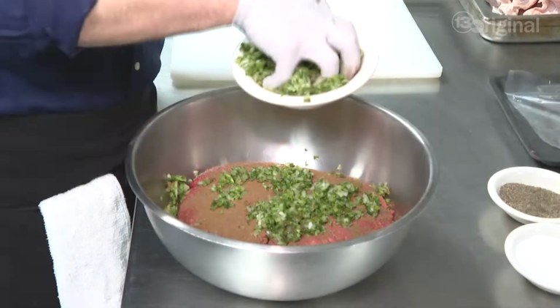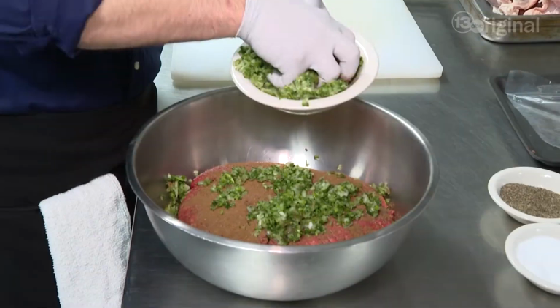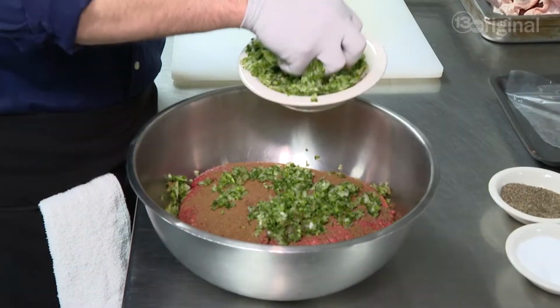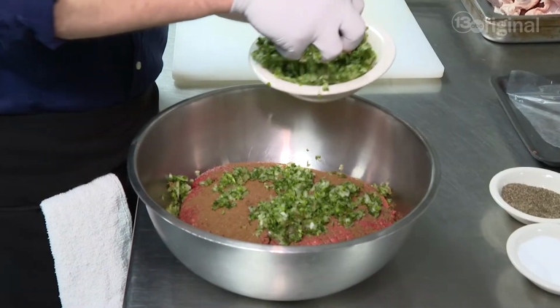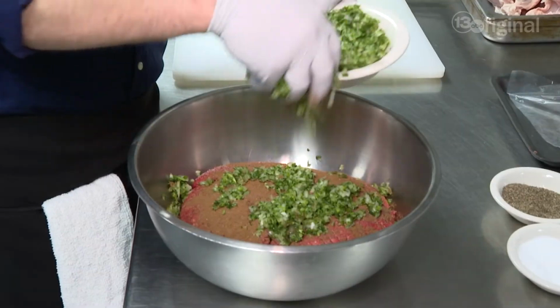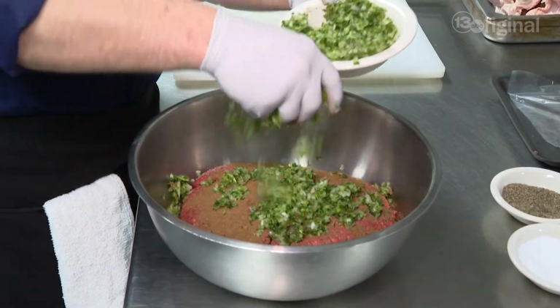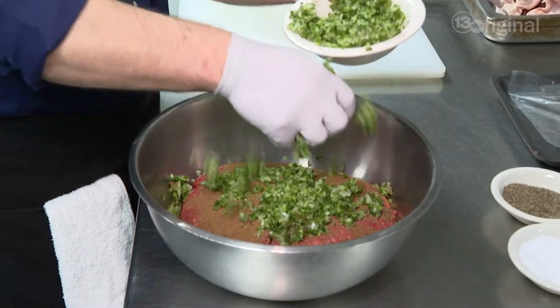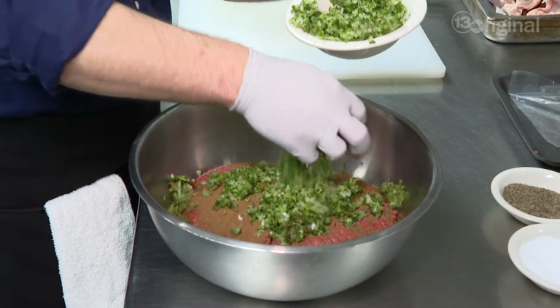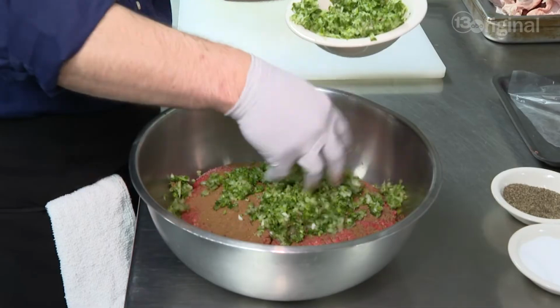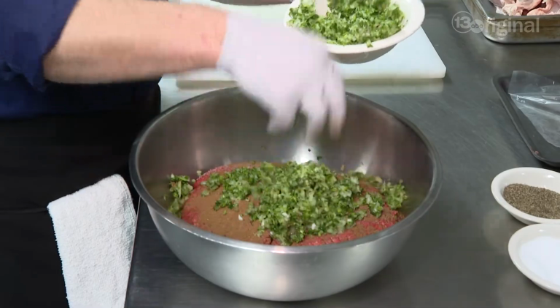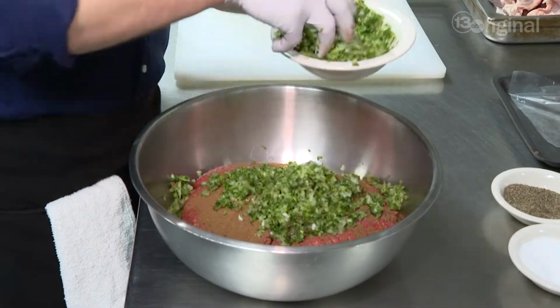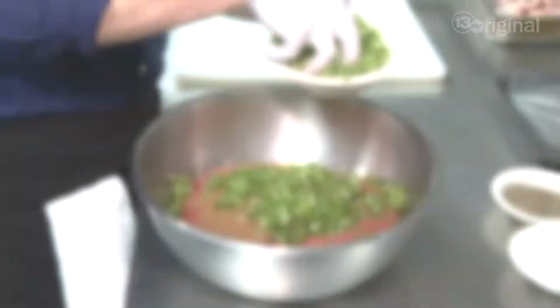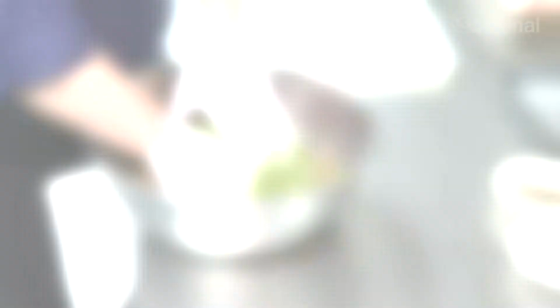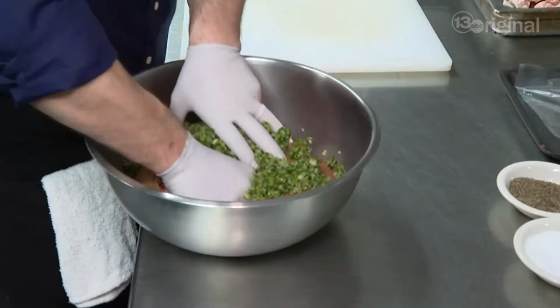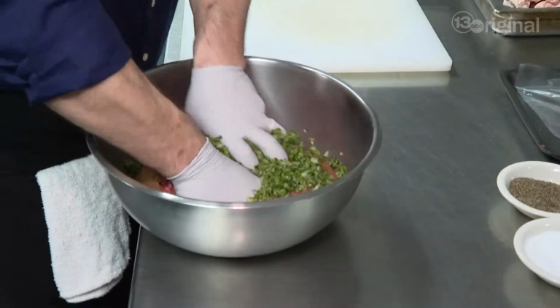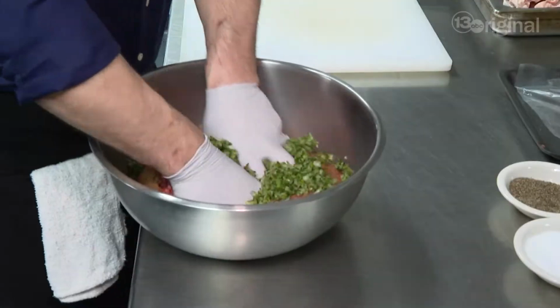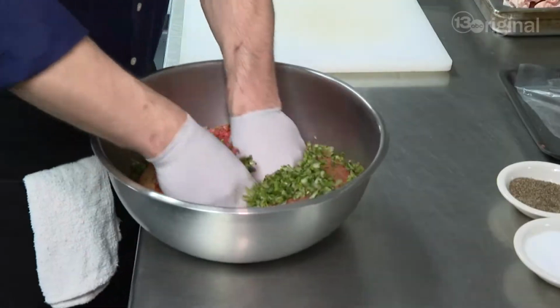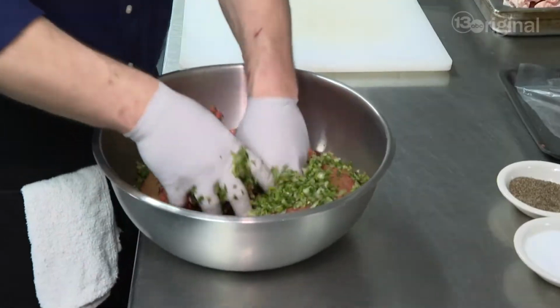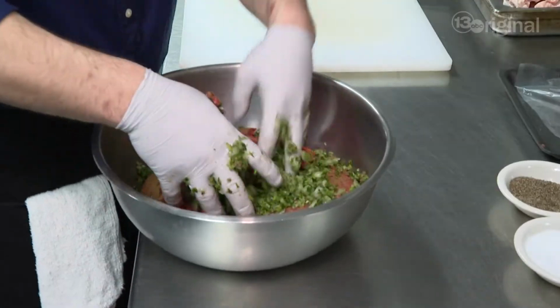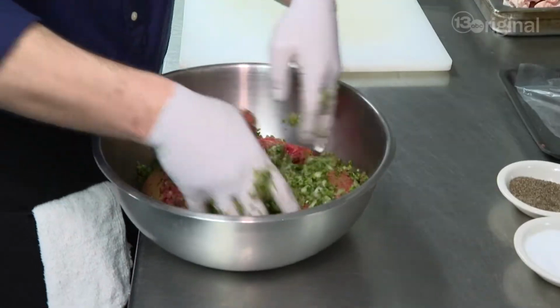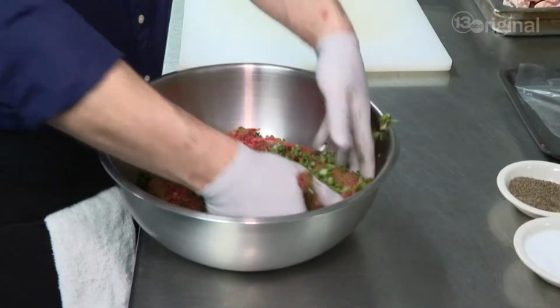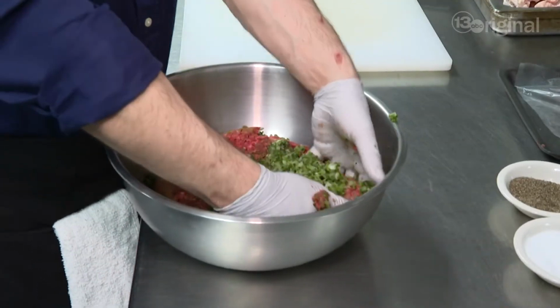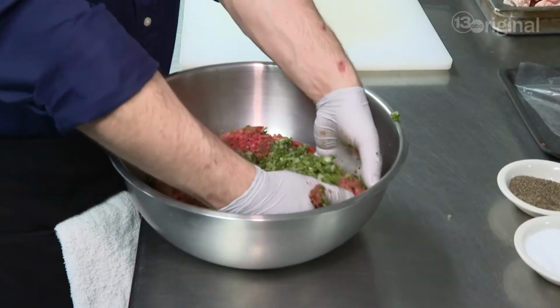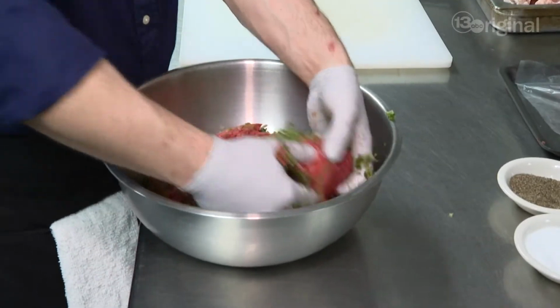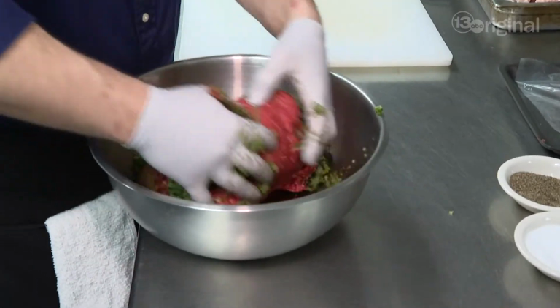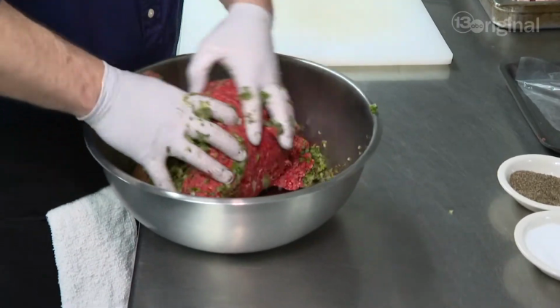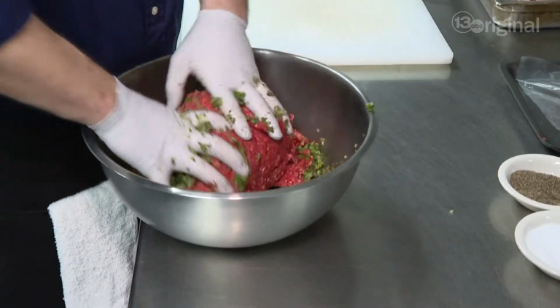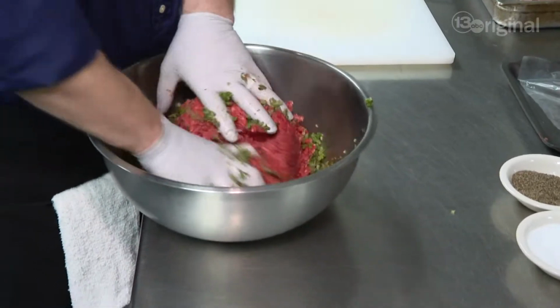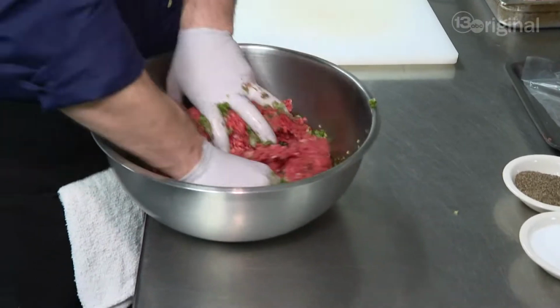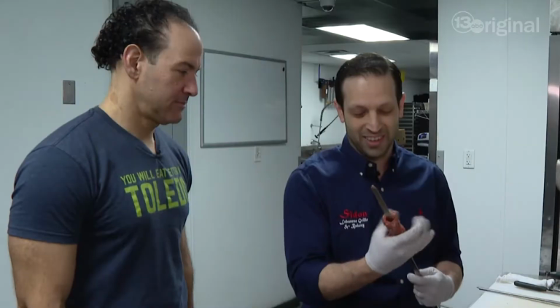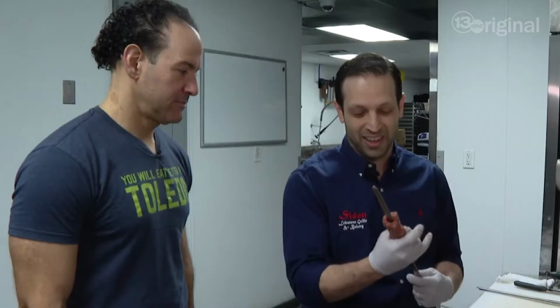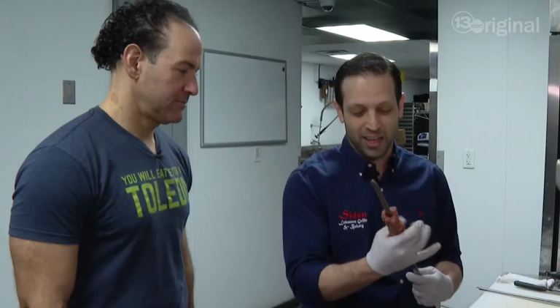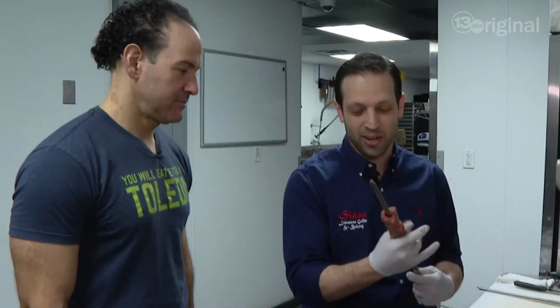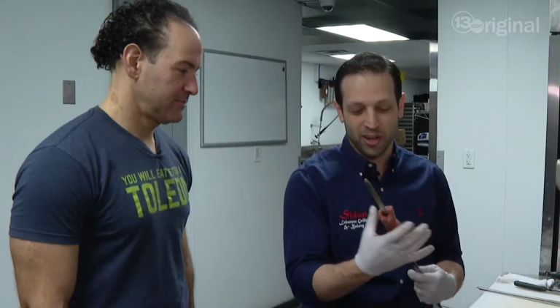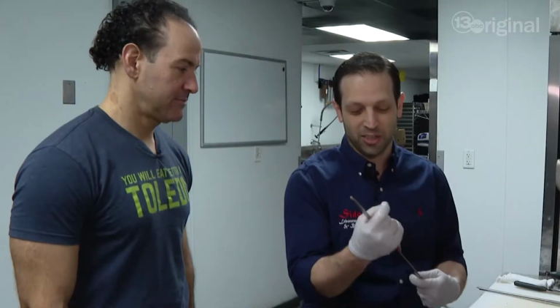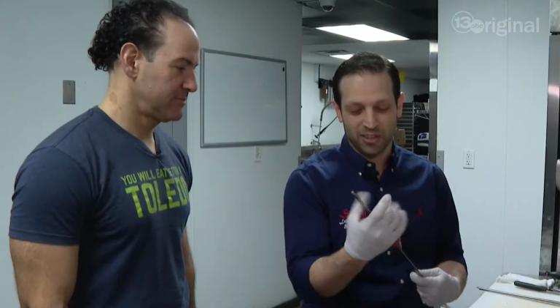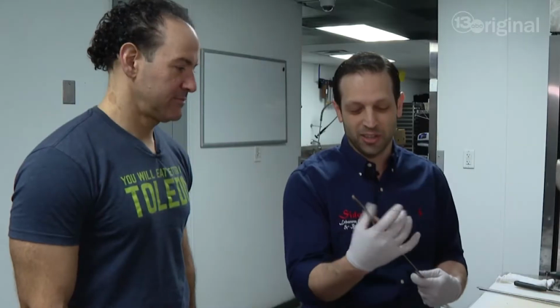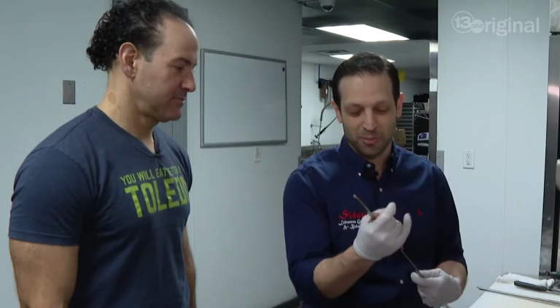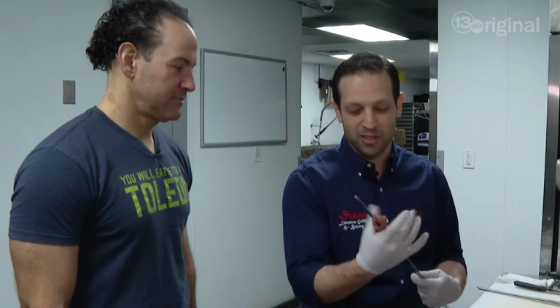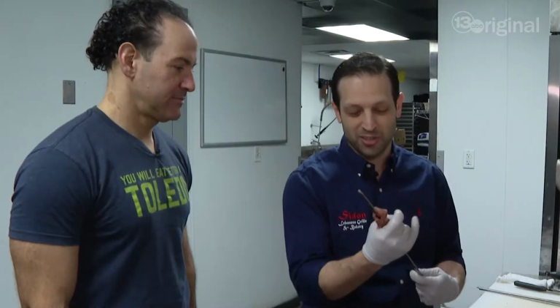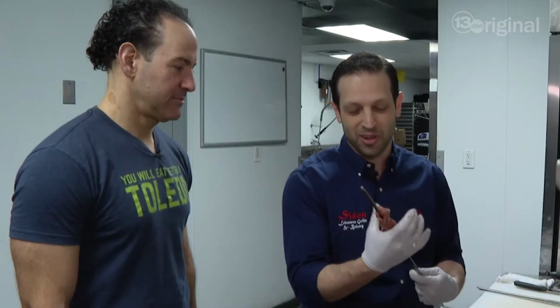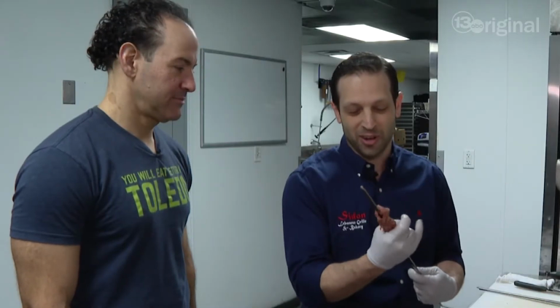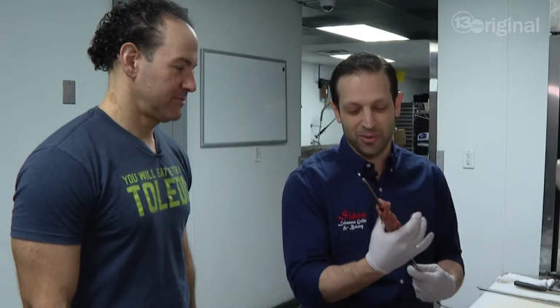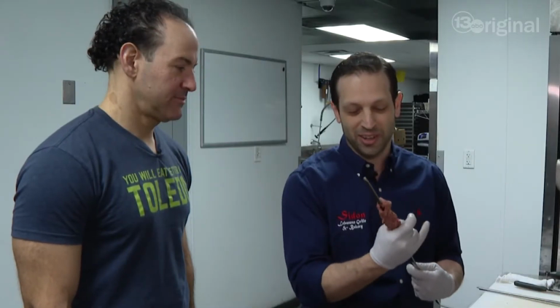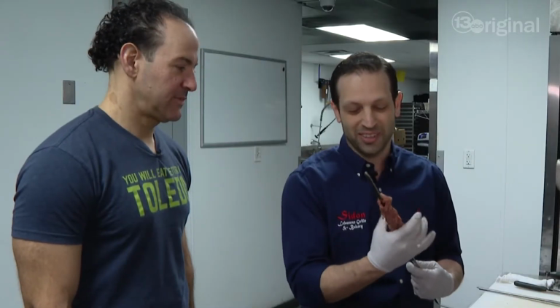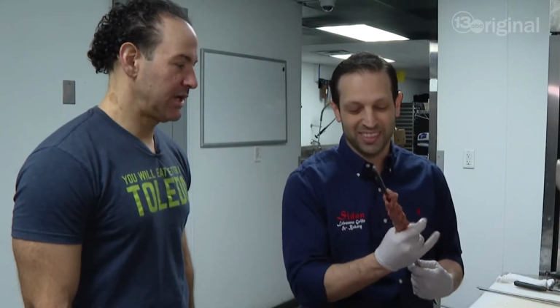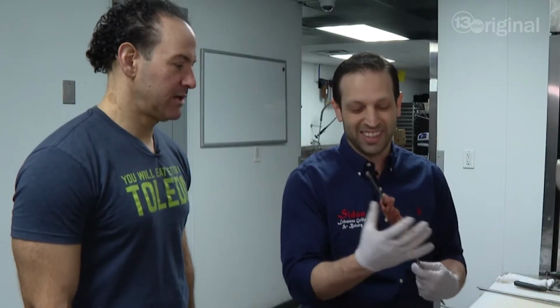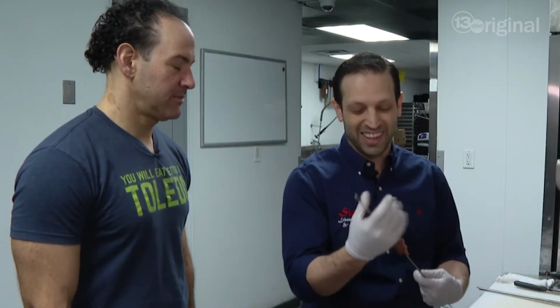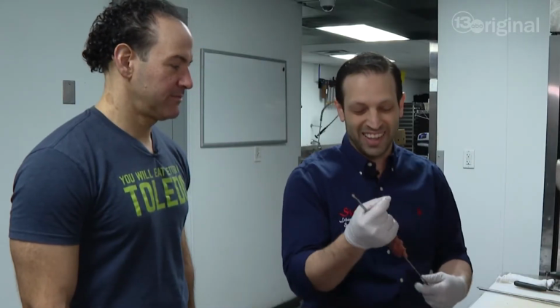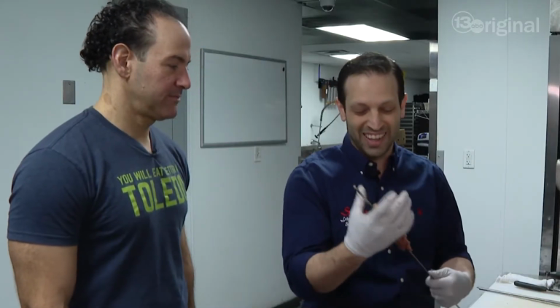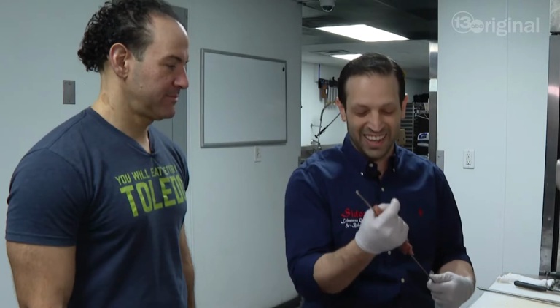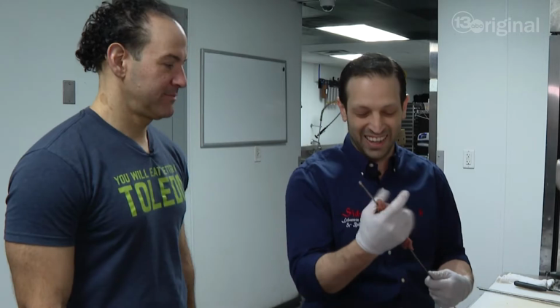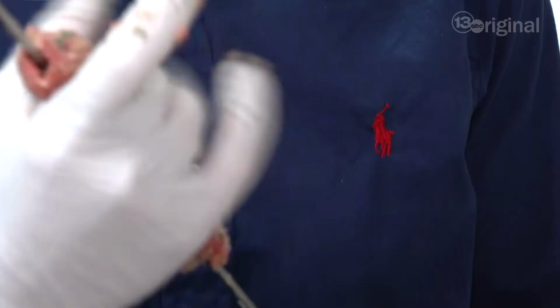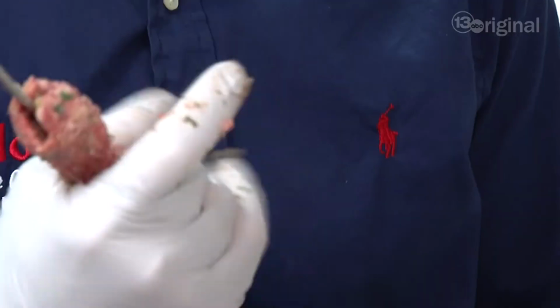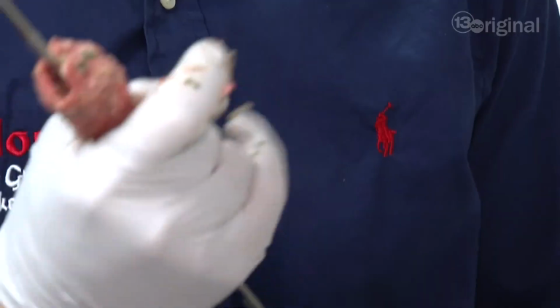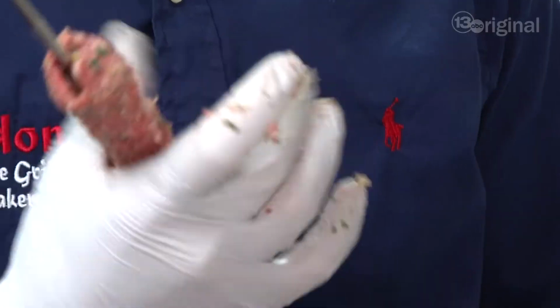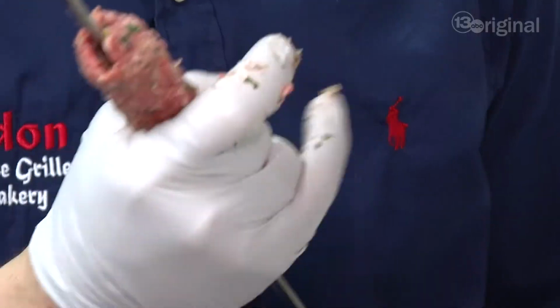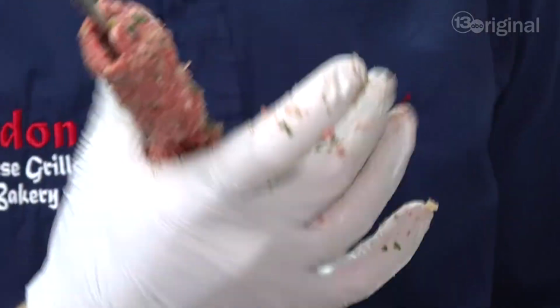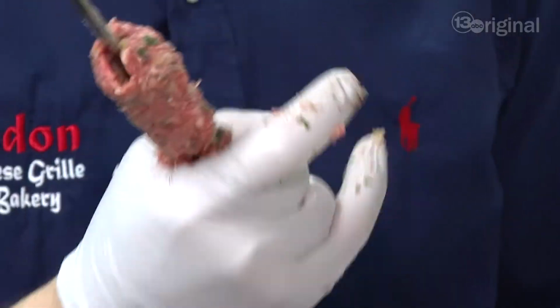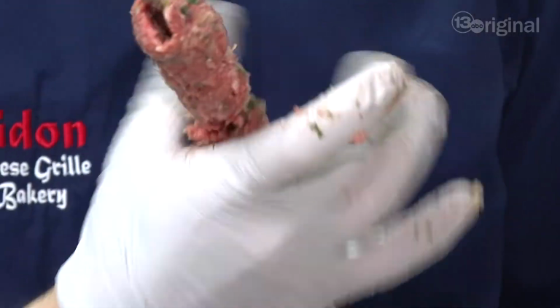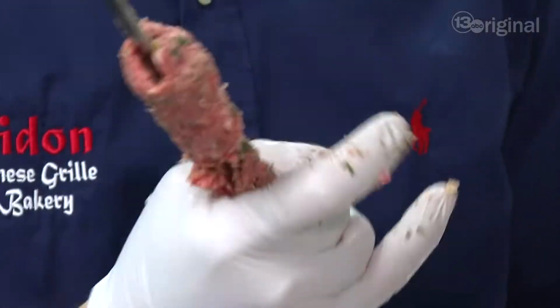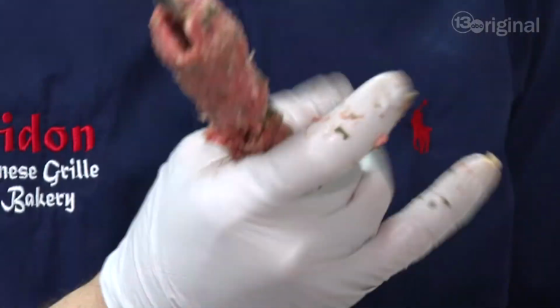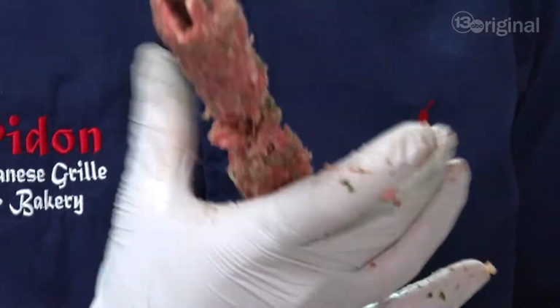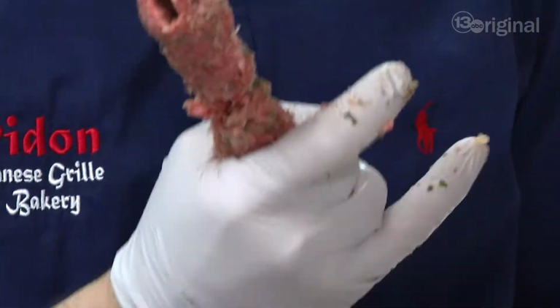Very similar to a meatball, mixed the good old fashioned way. Authentic means the hard way — yeah, definitely takes a lot of effort.